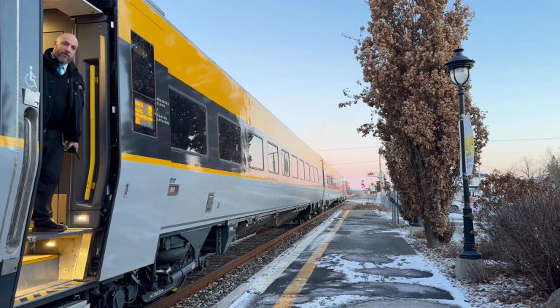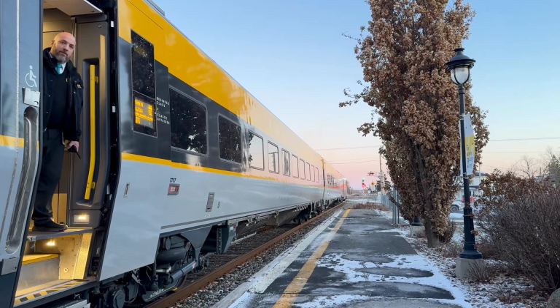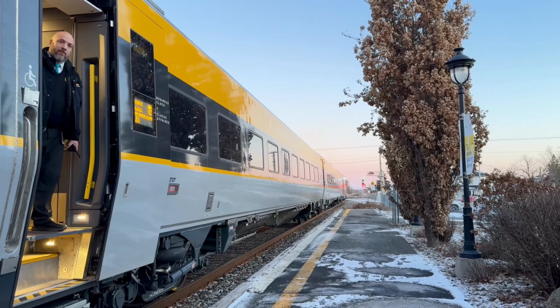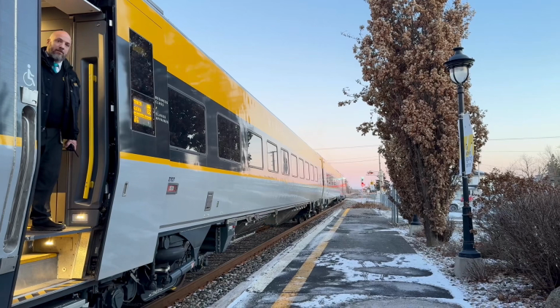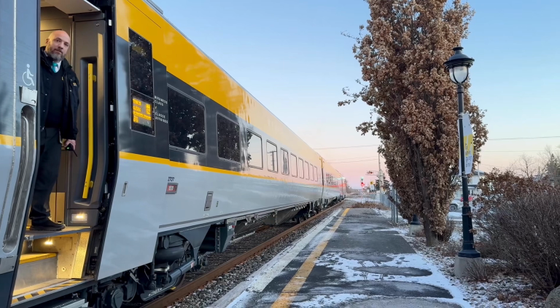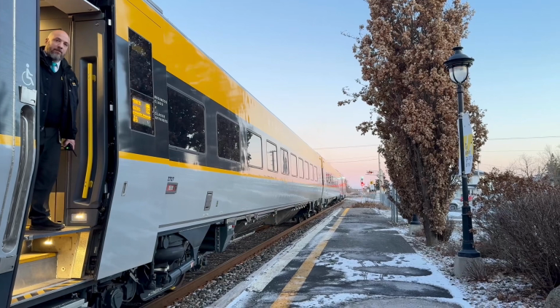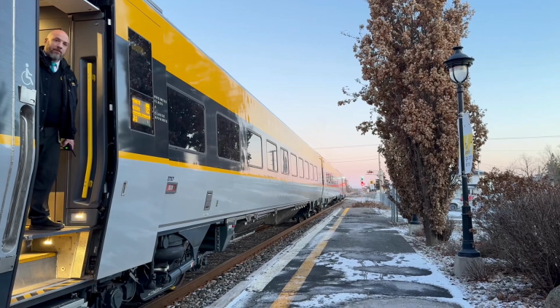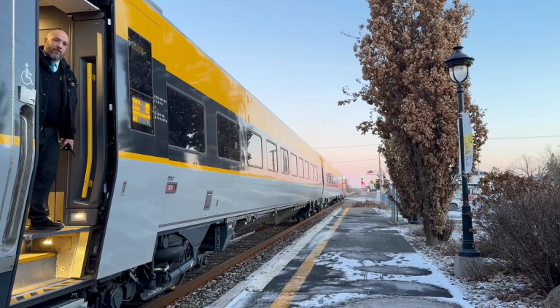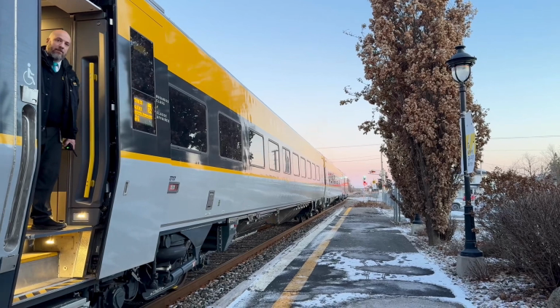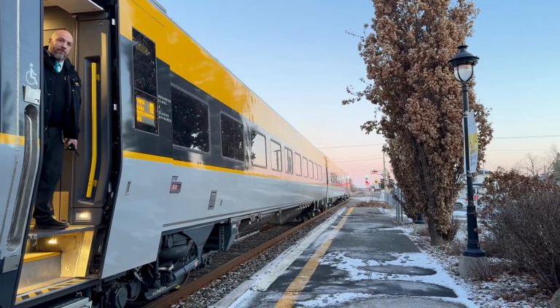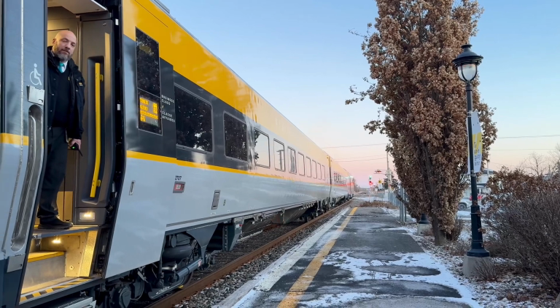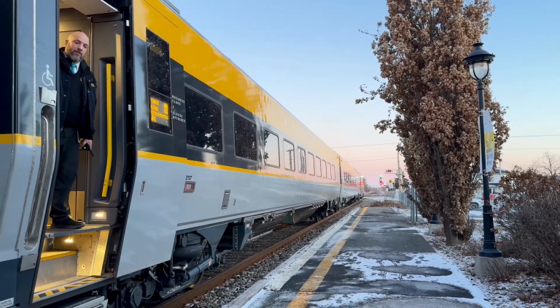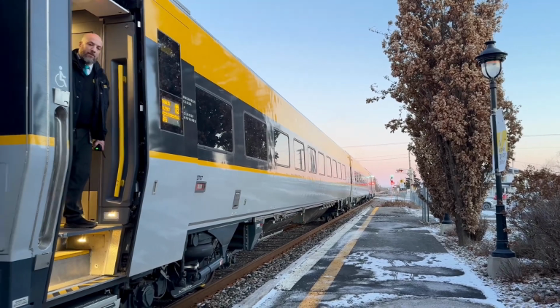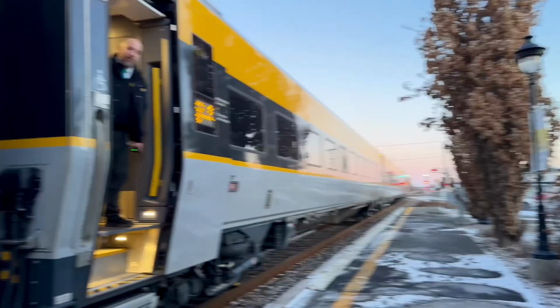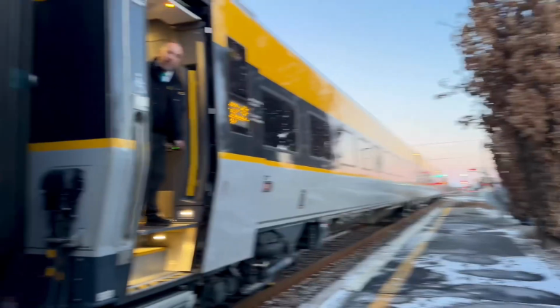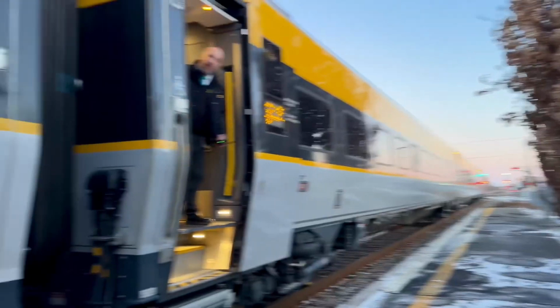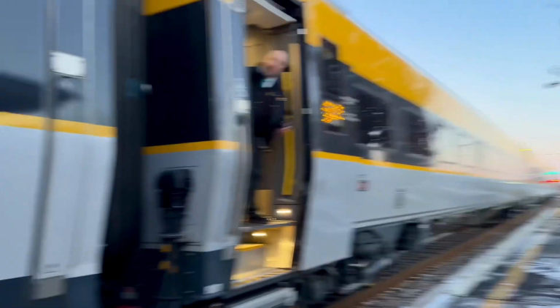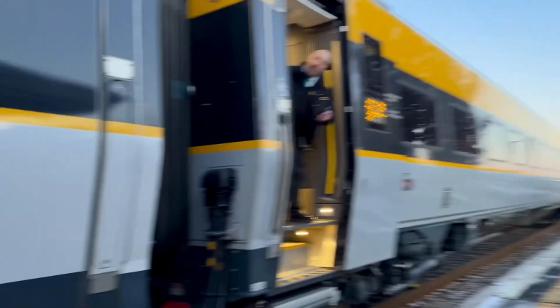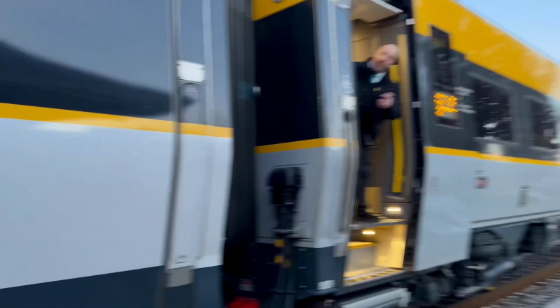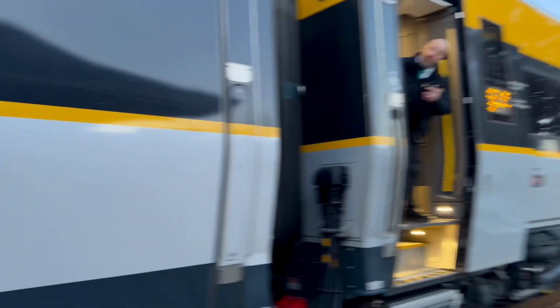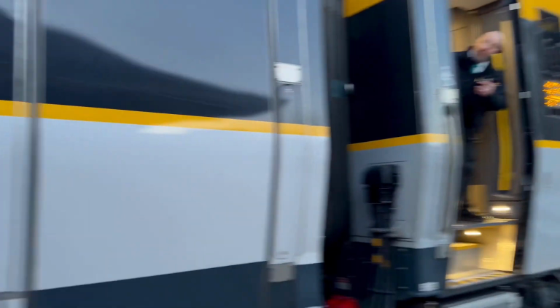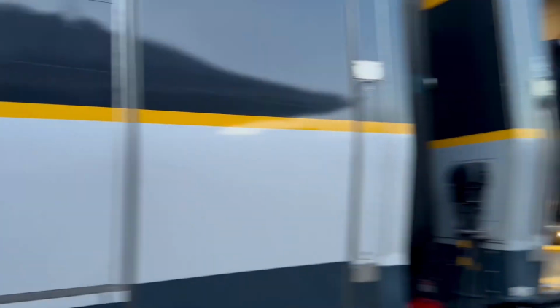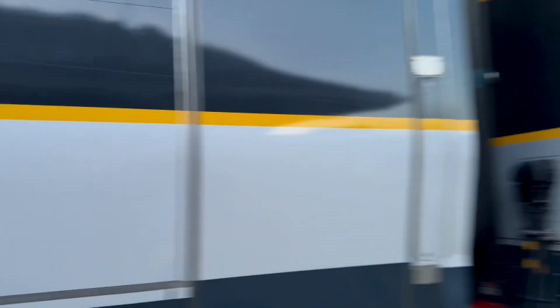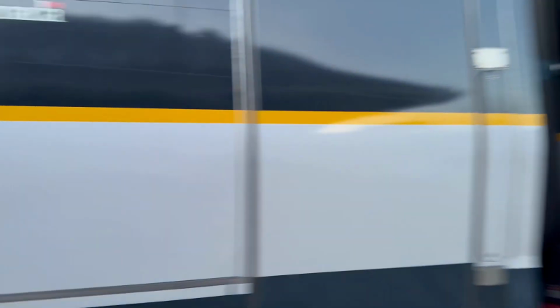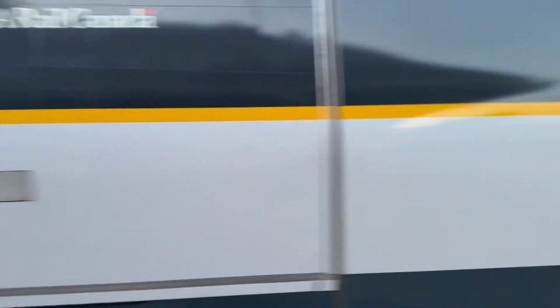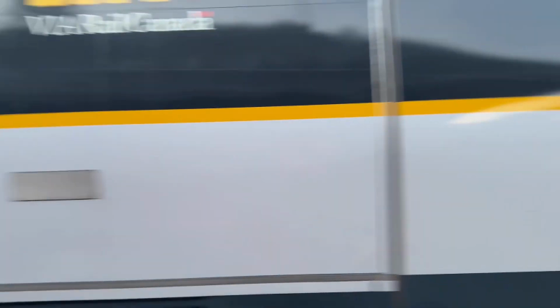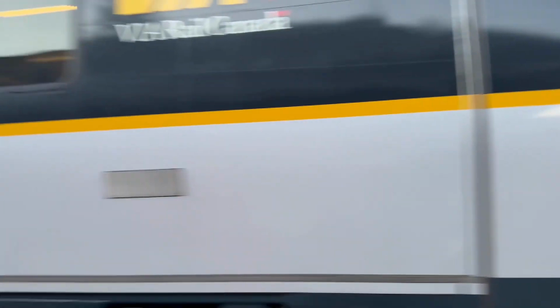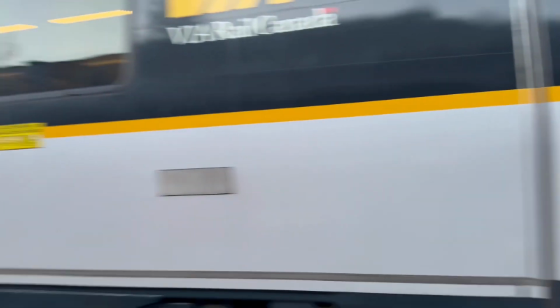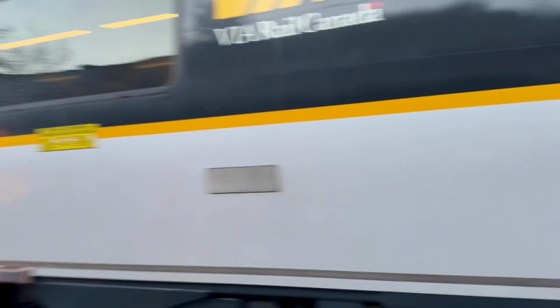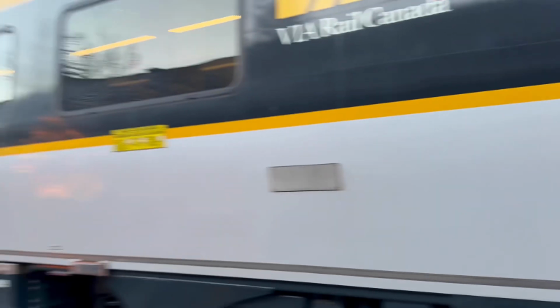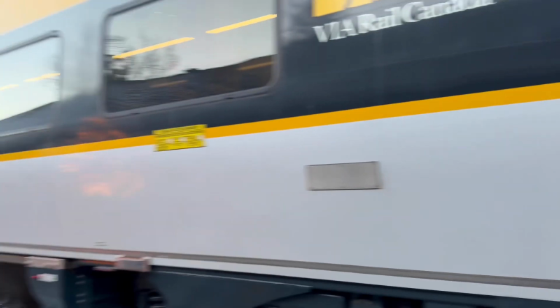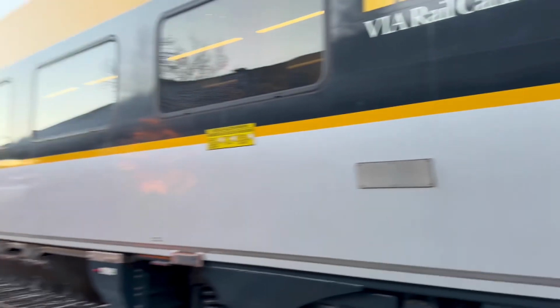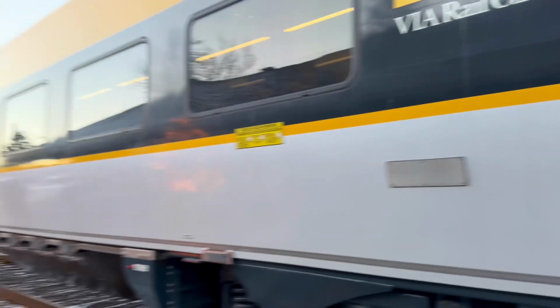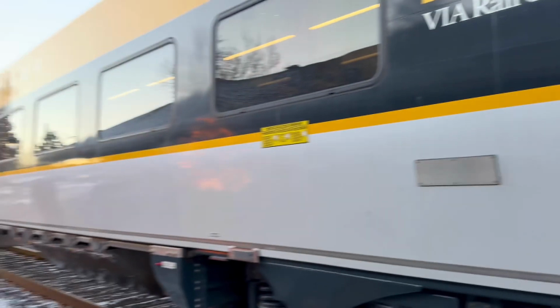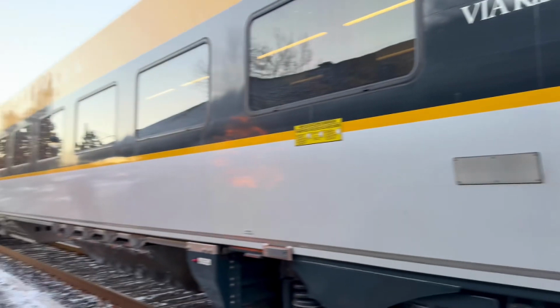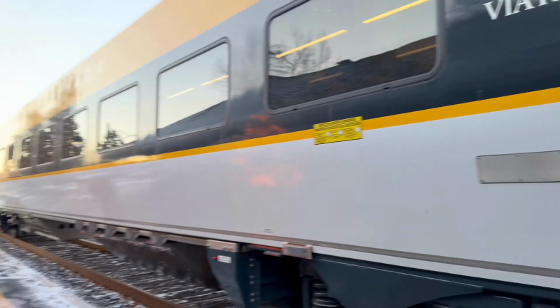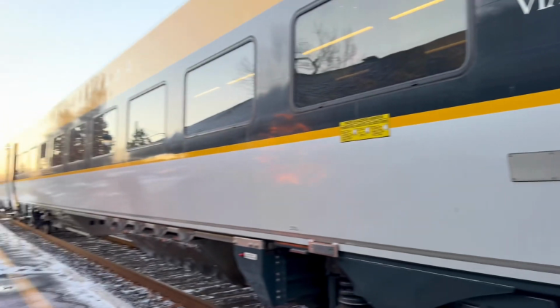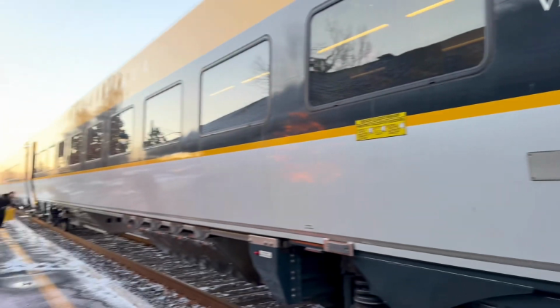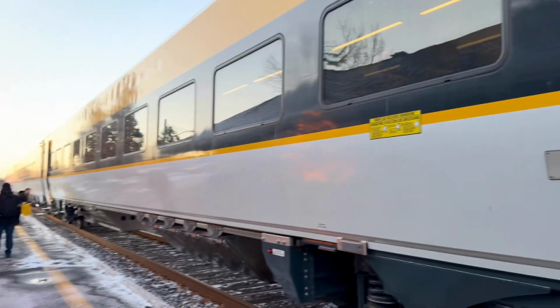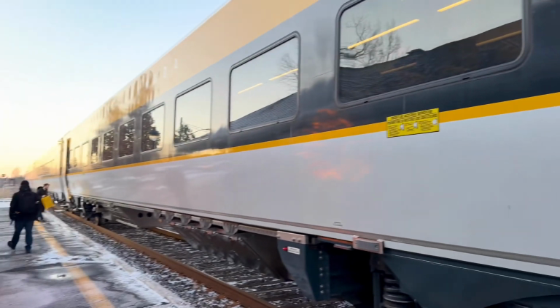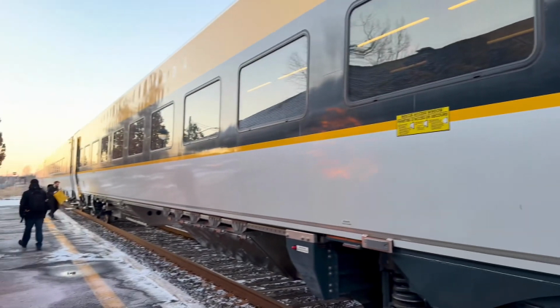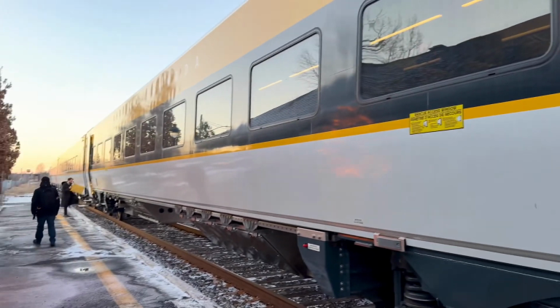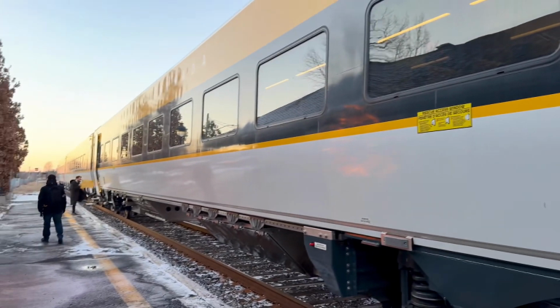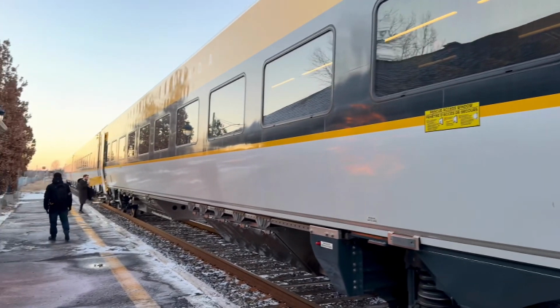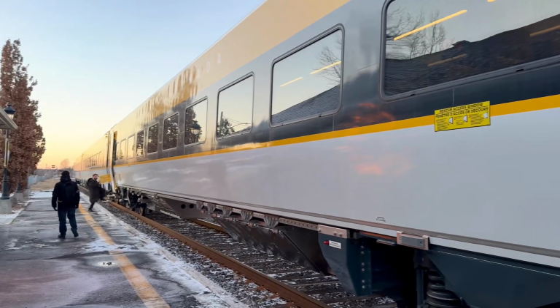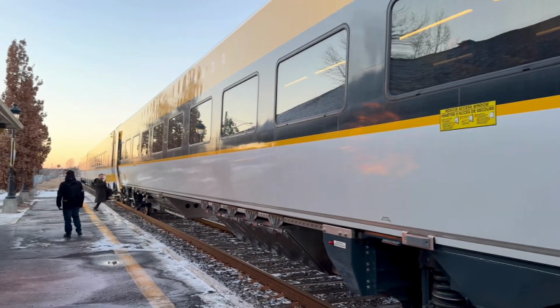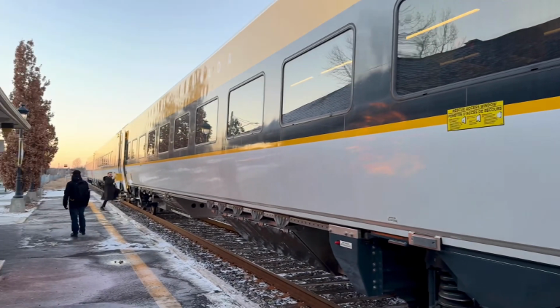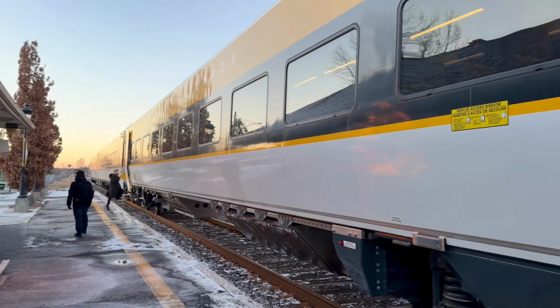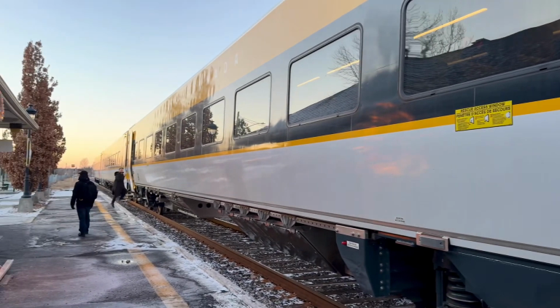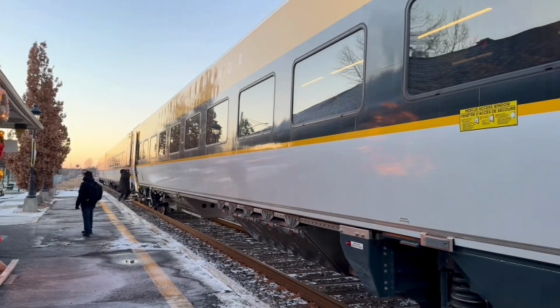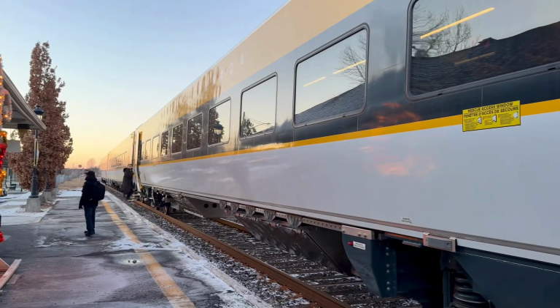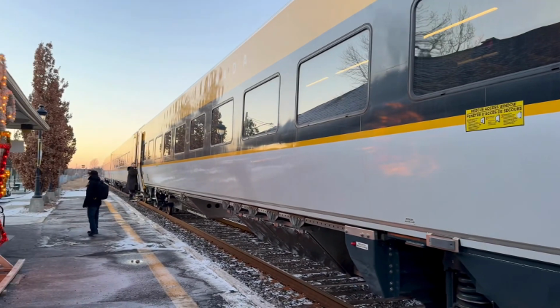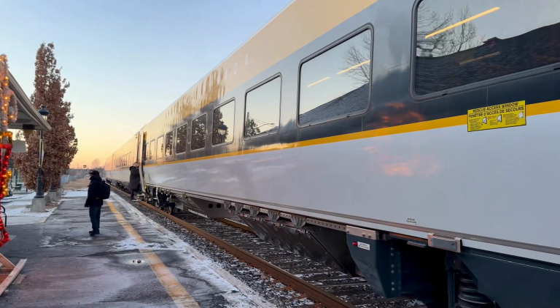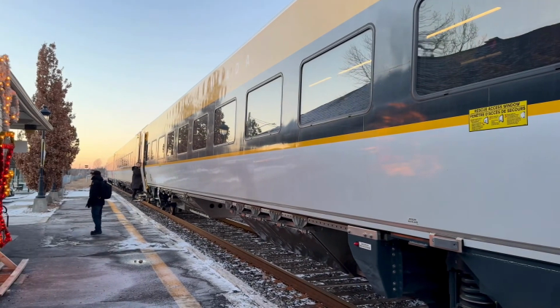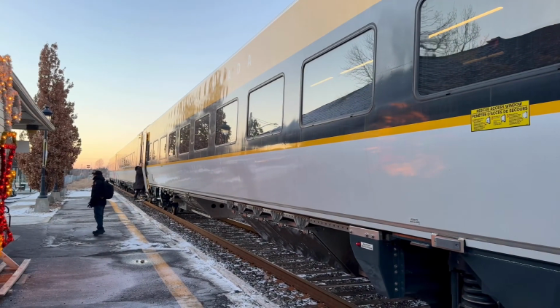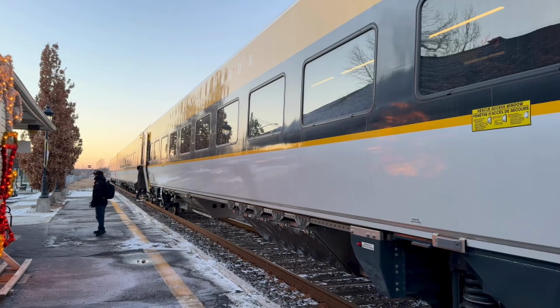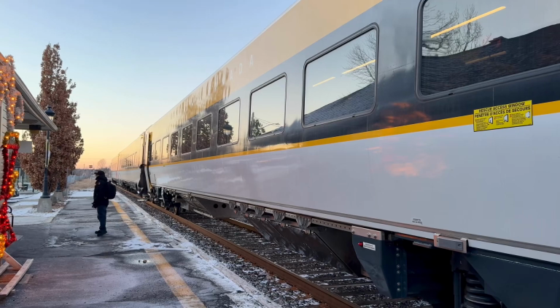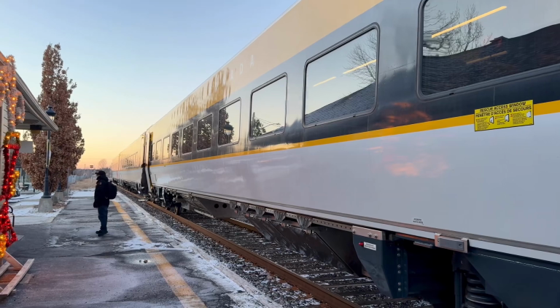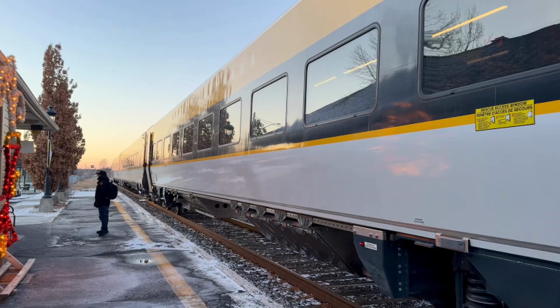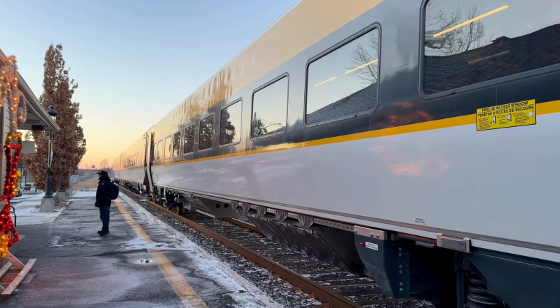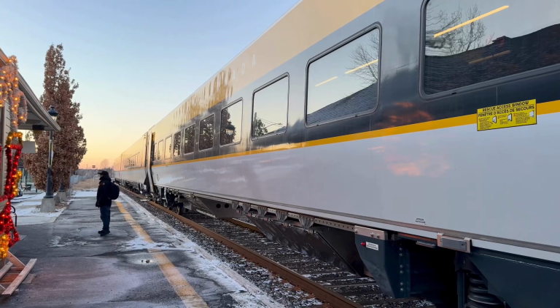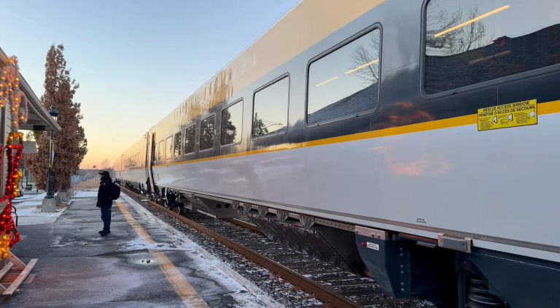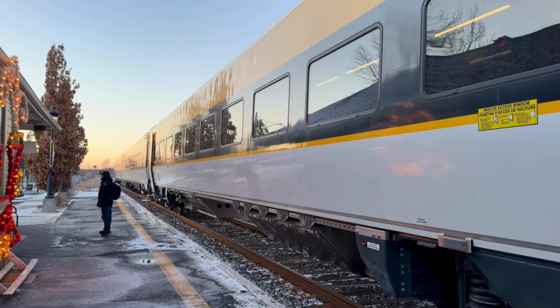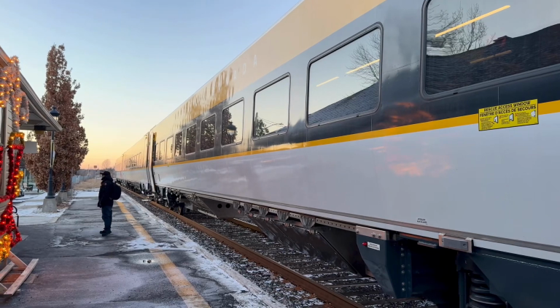It was really neat being able to be on the new Siemens train set, I have to say. That was really cool. Super smooth. Super modern.